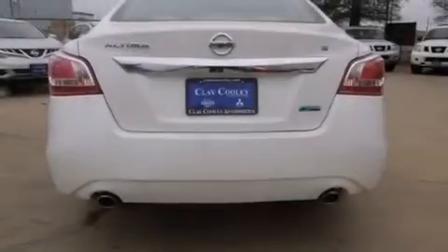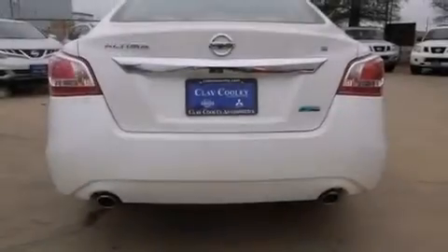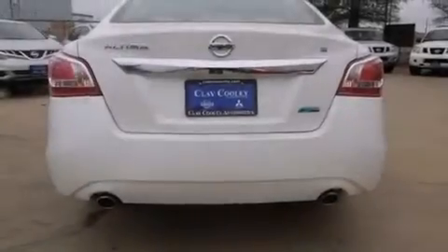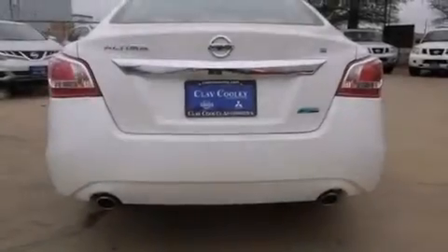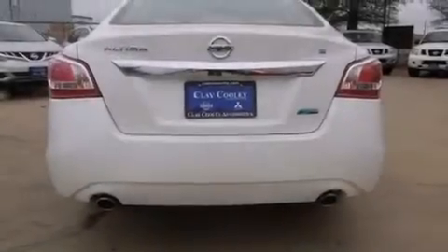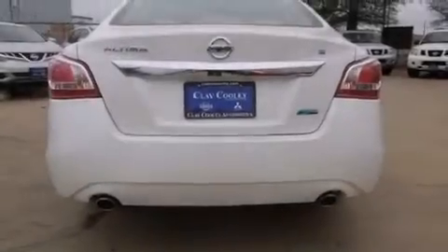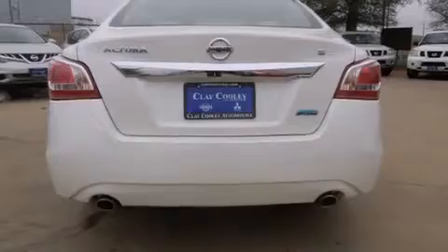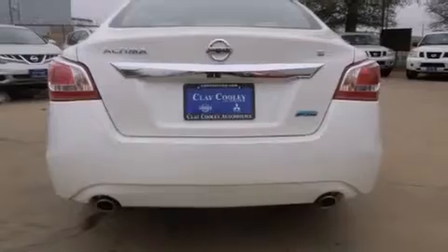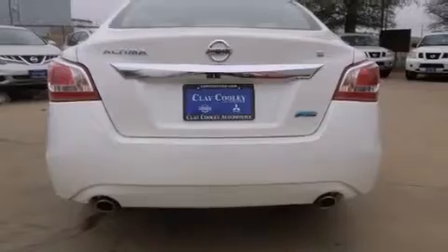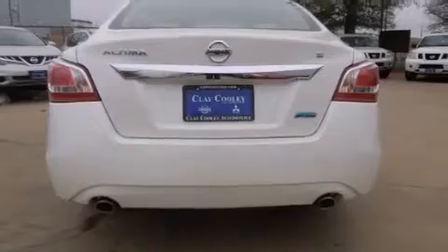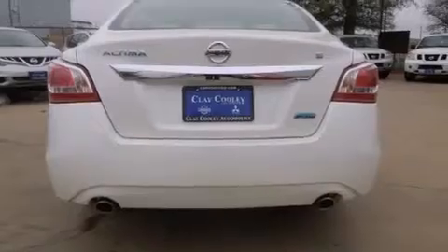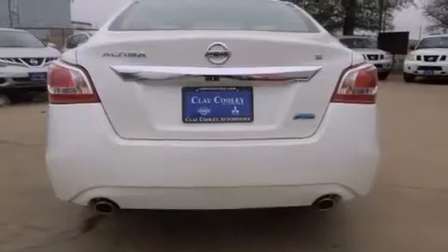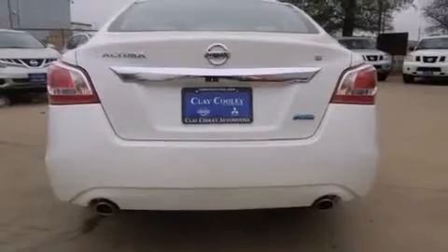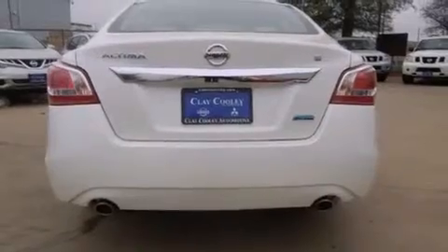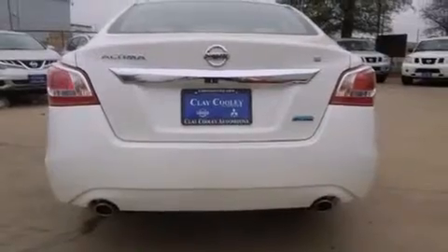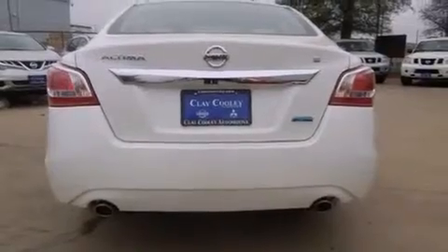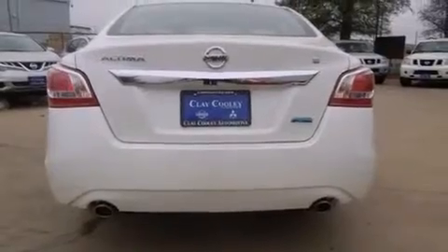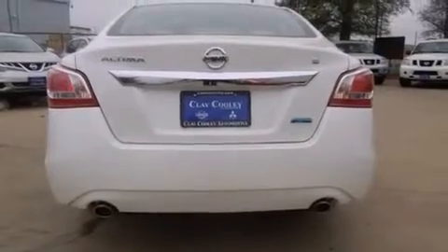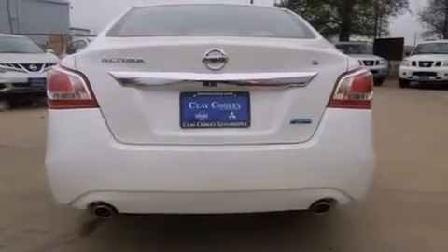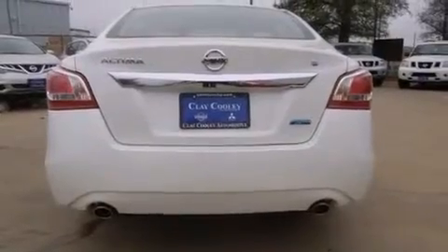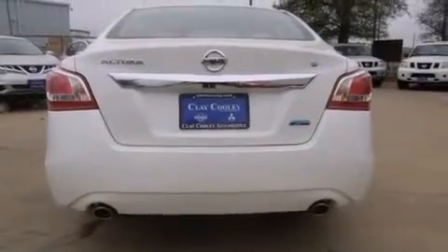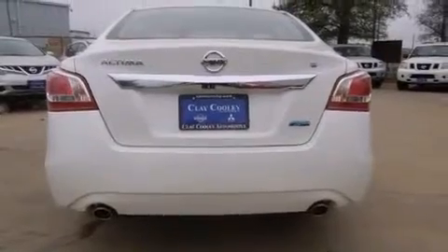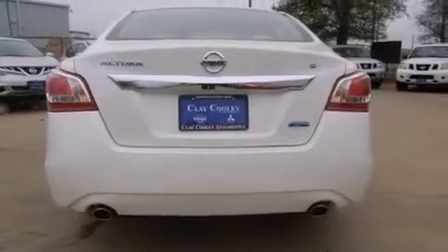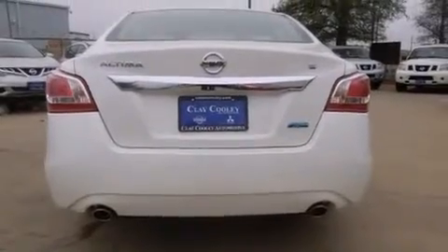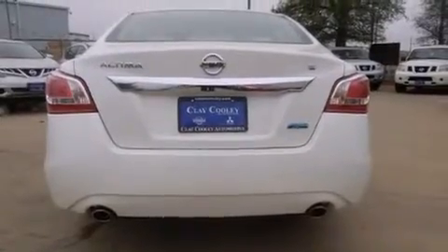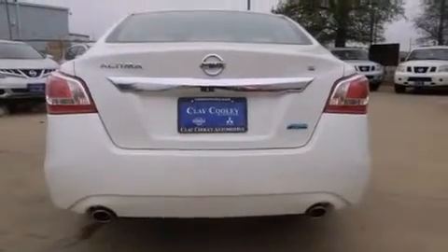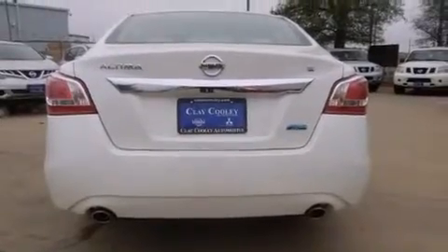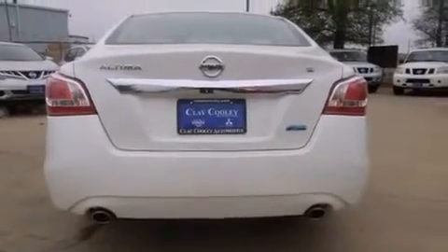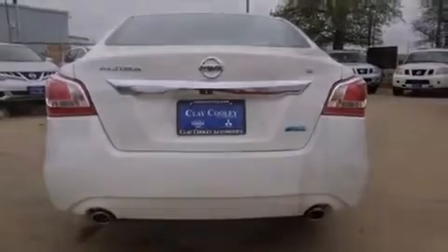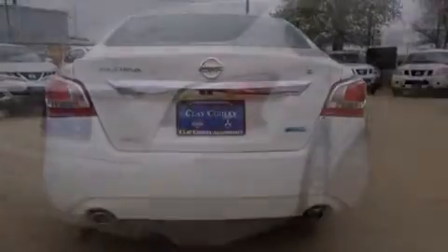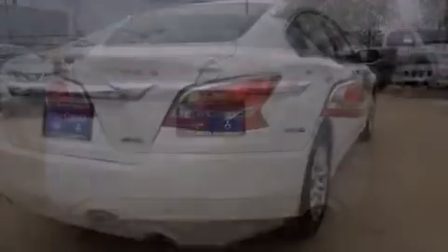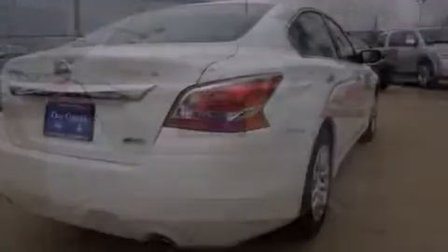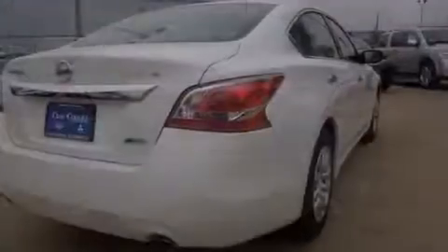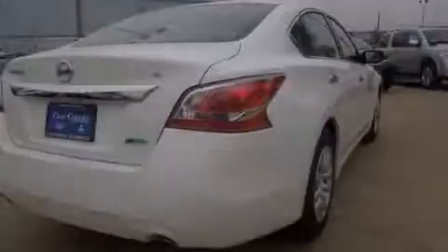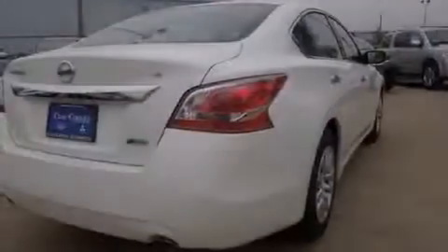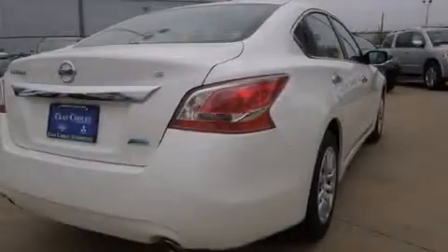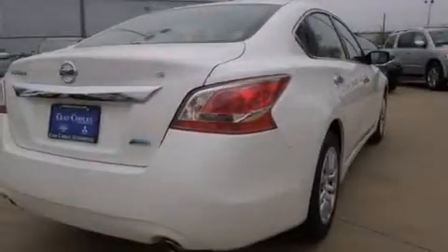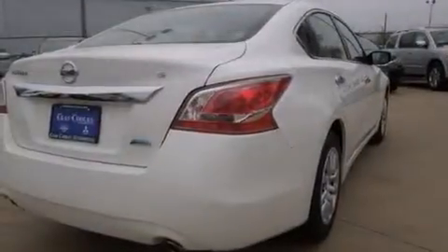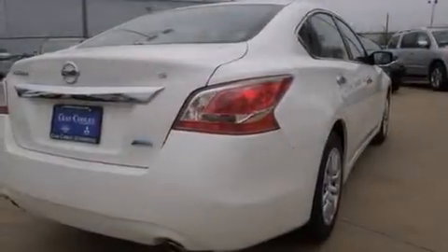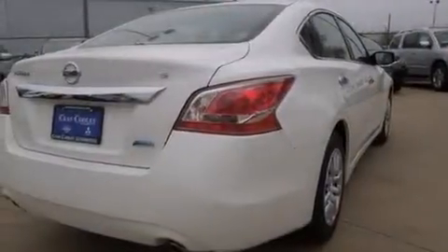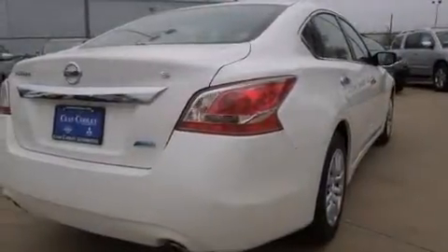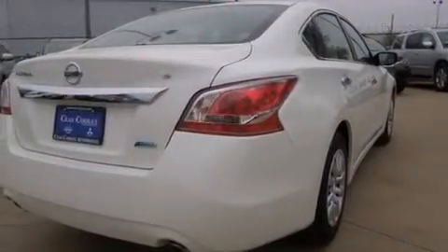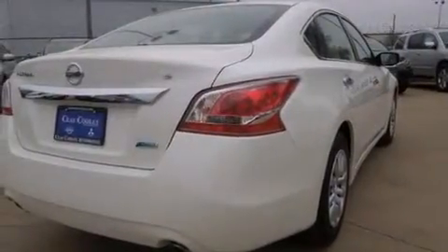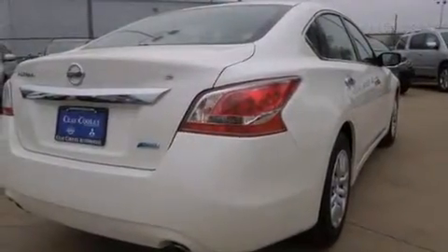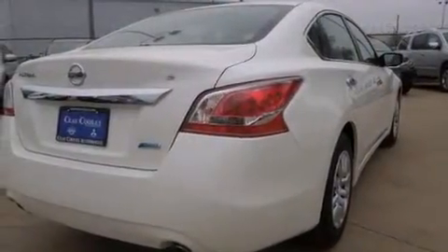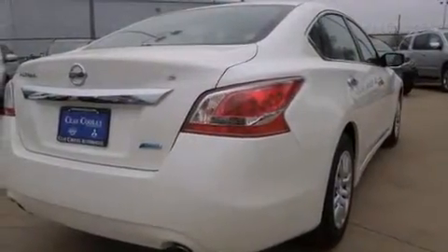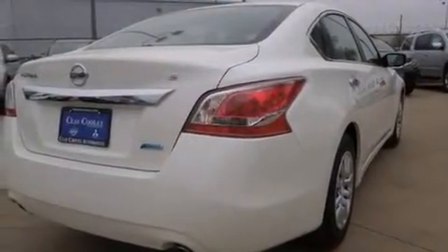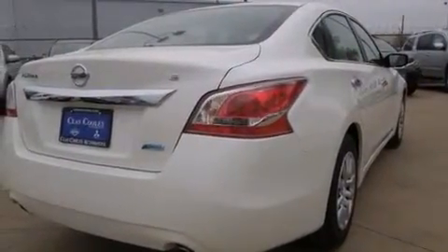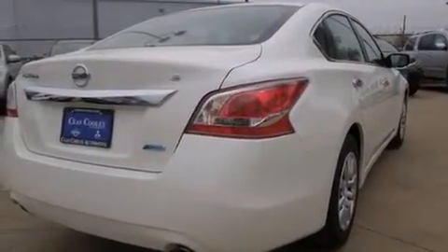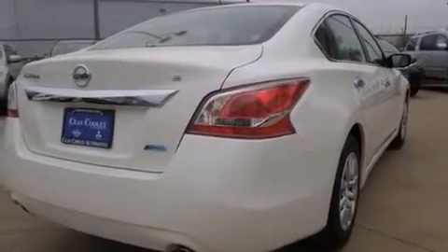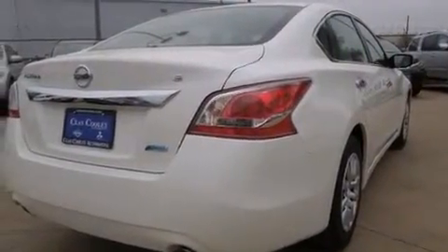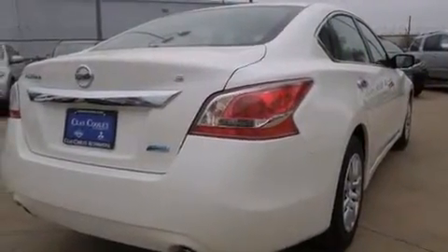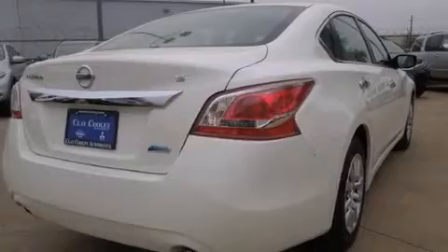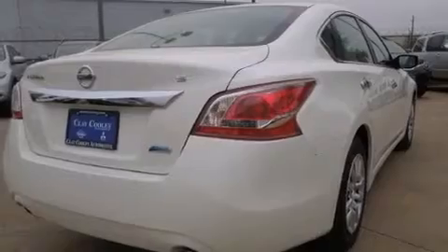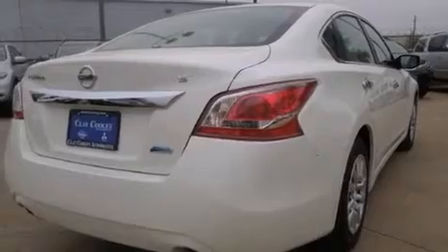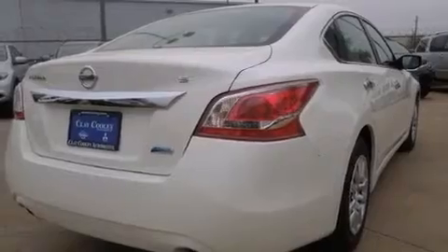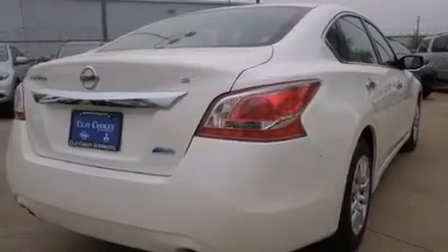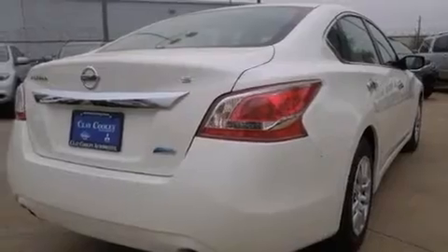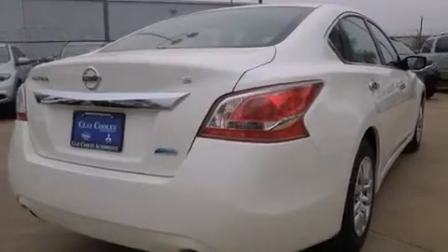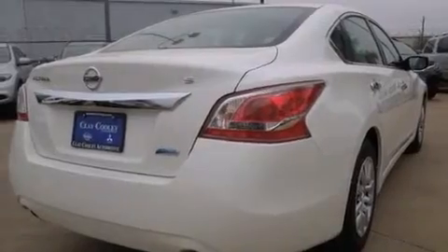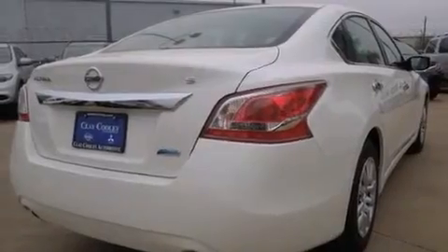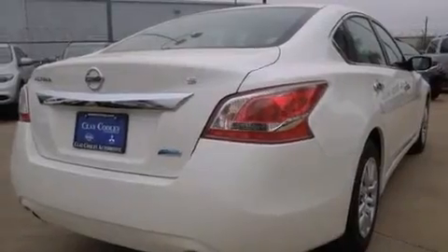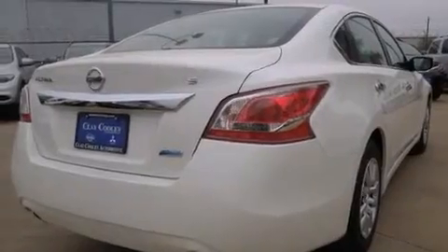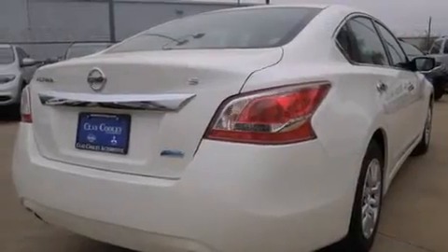With an EPA estimated rating of 38 miles per gallon on the highway, this vehicle helps leave money in your pocket where you want it.